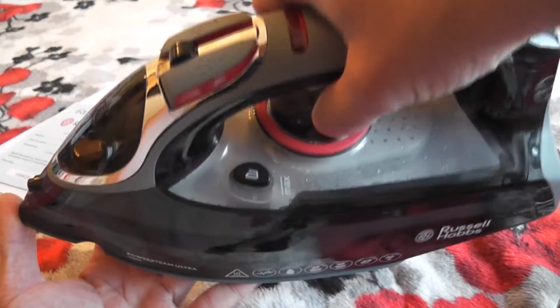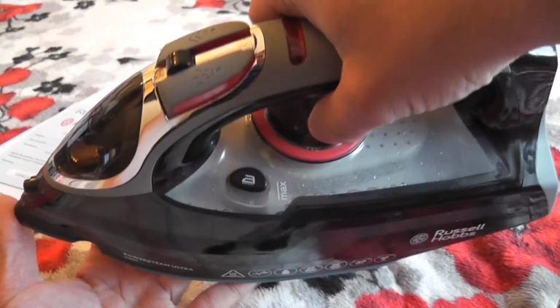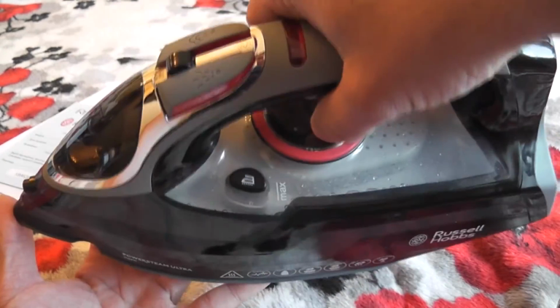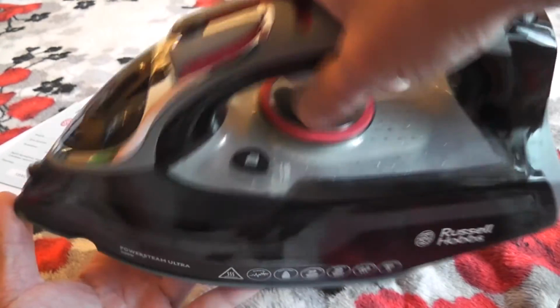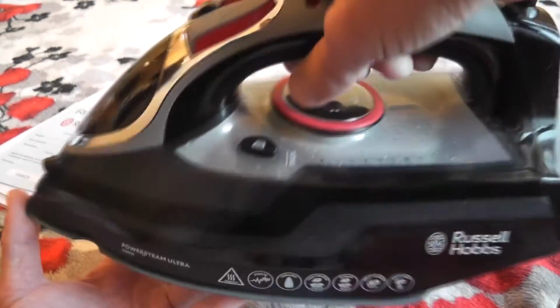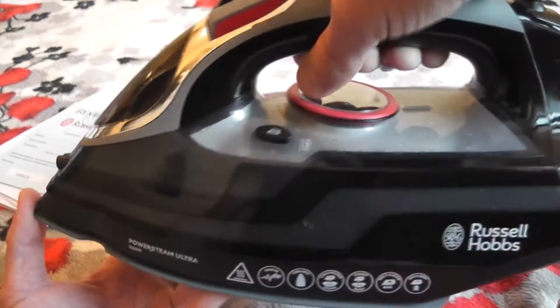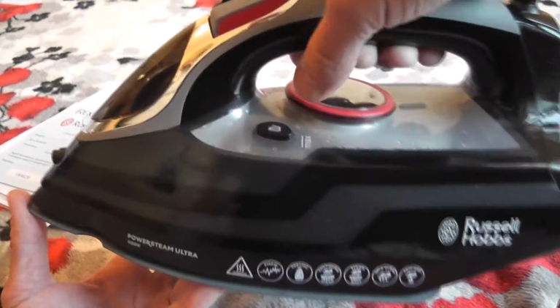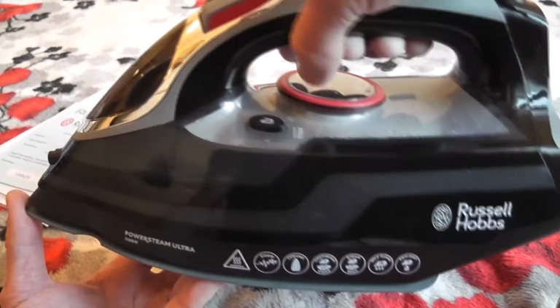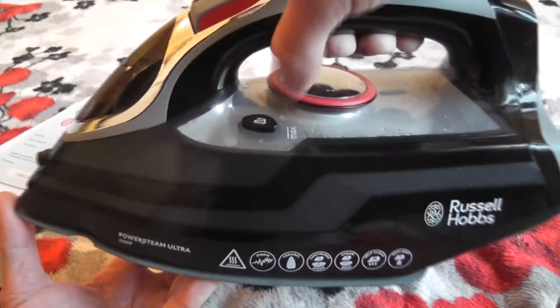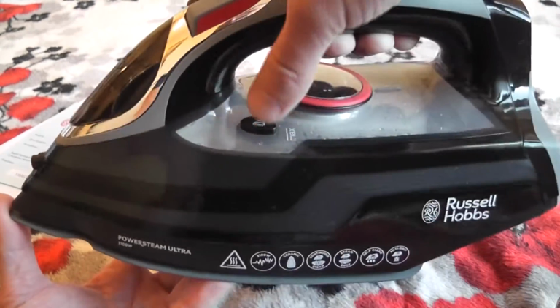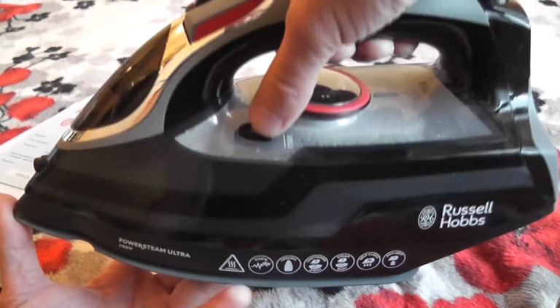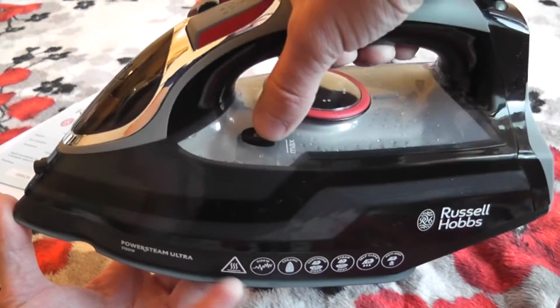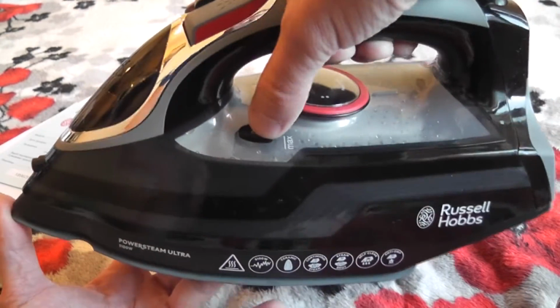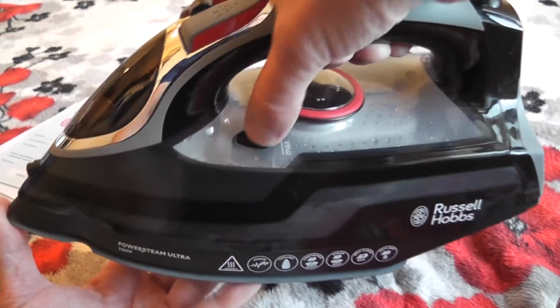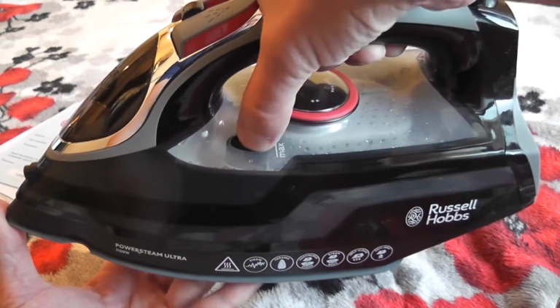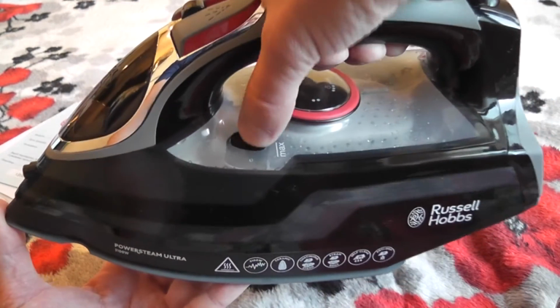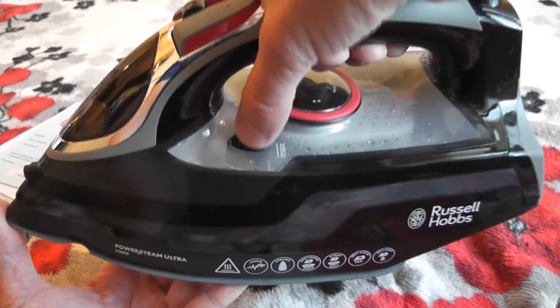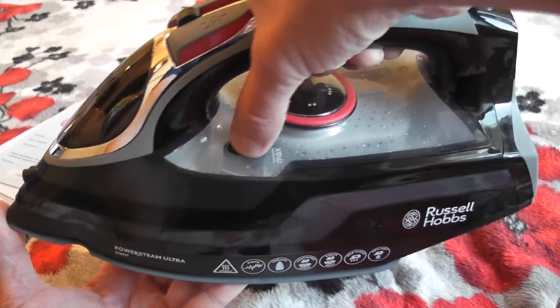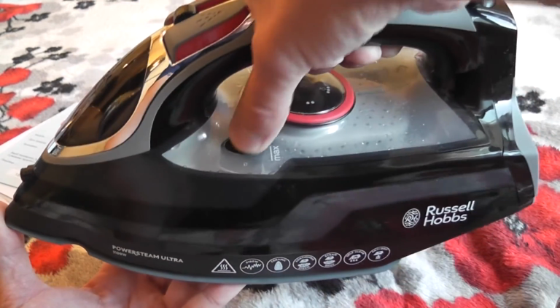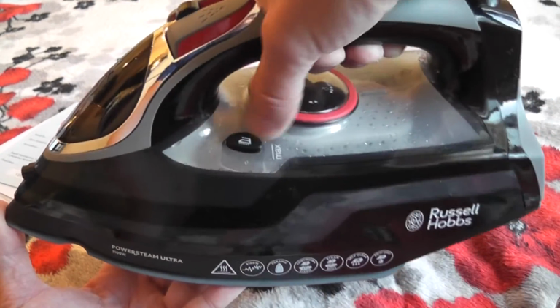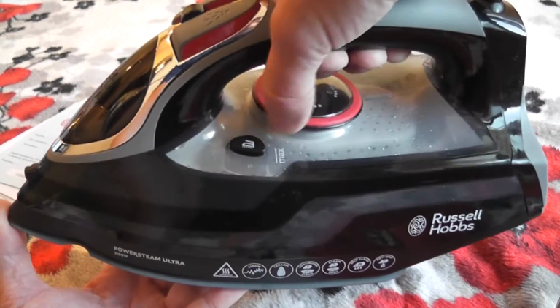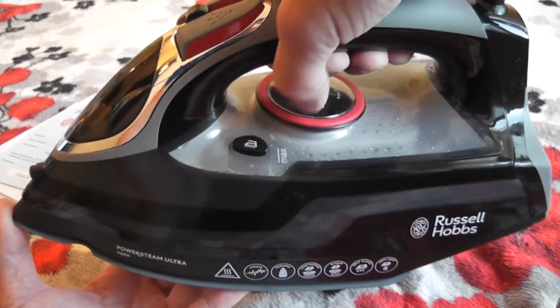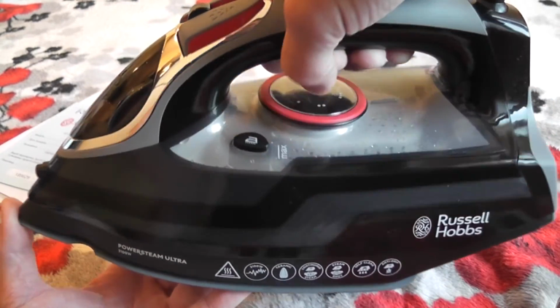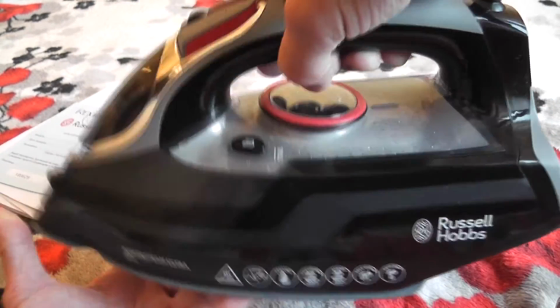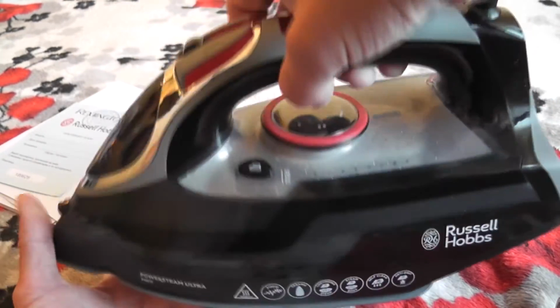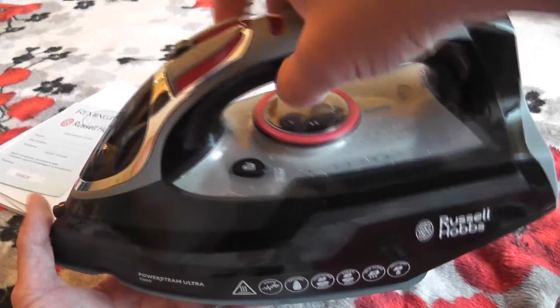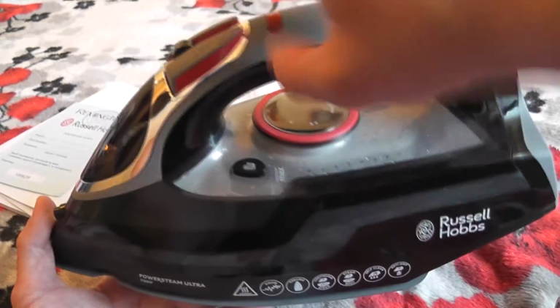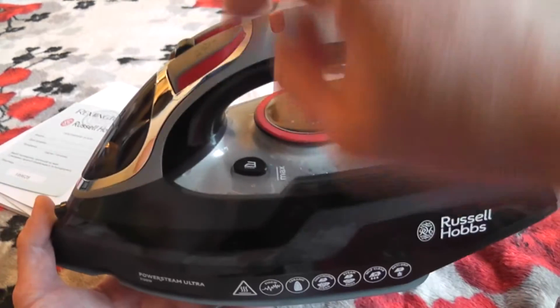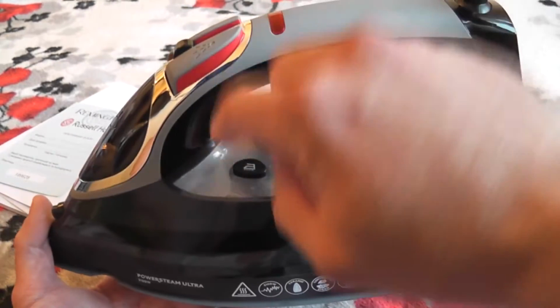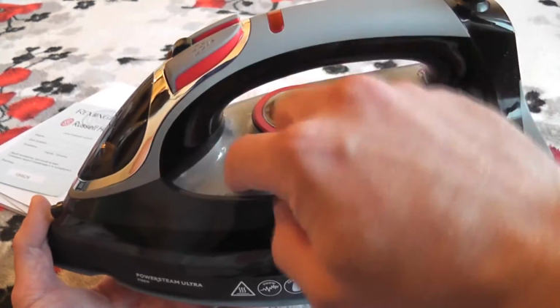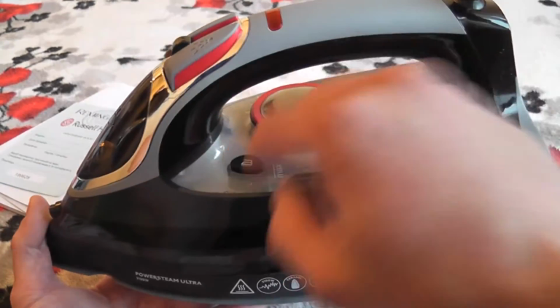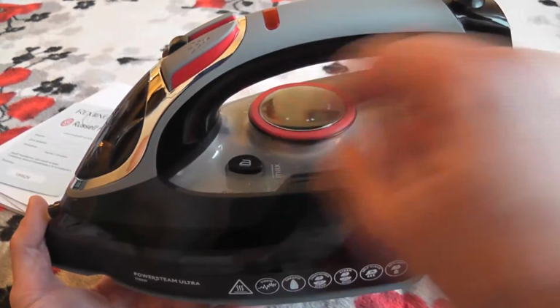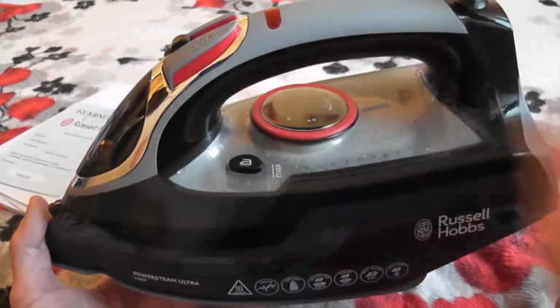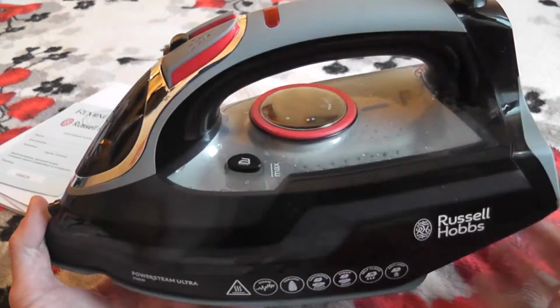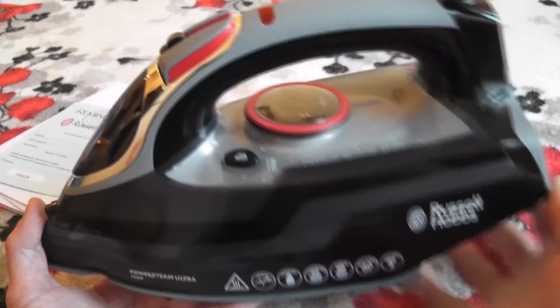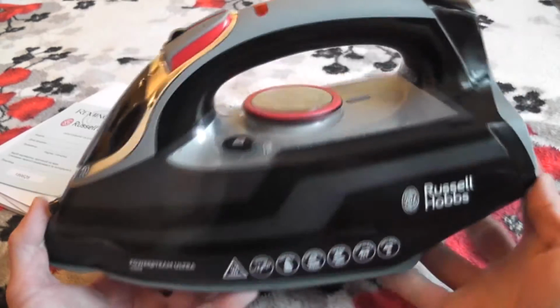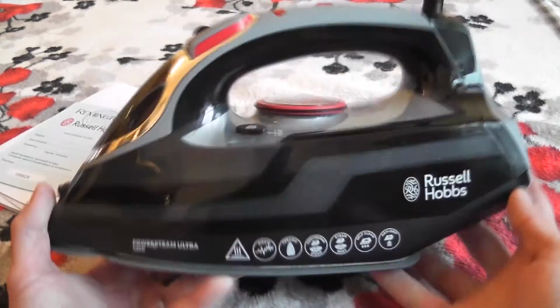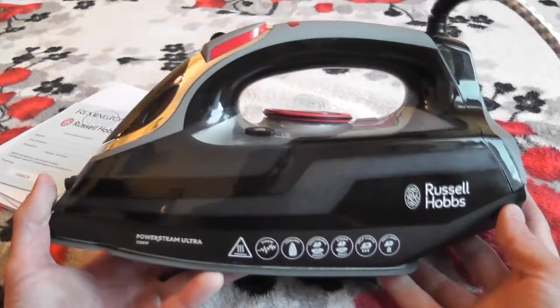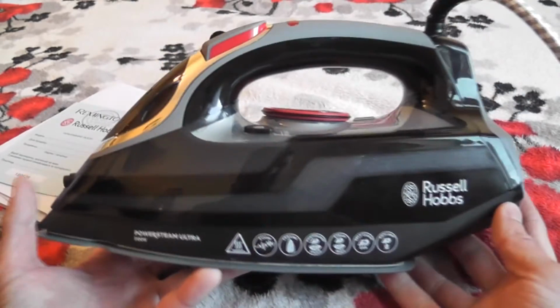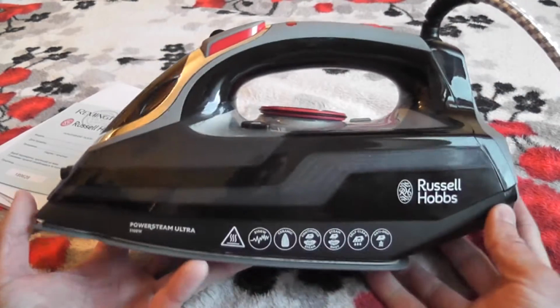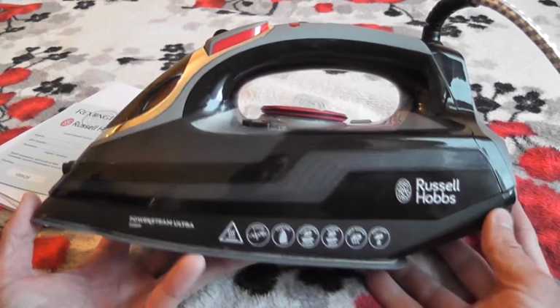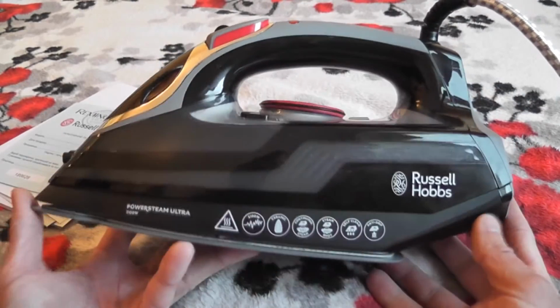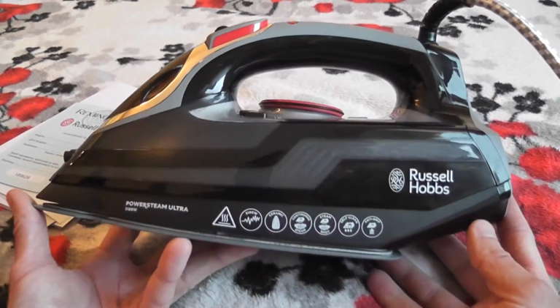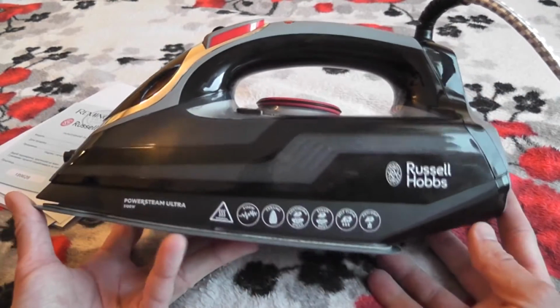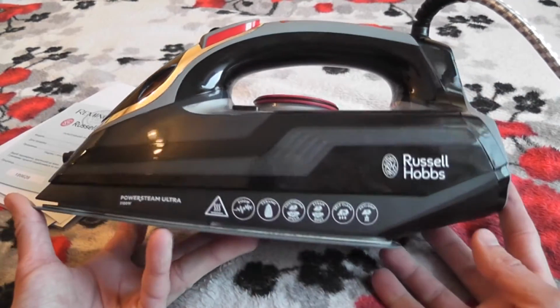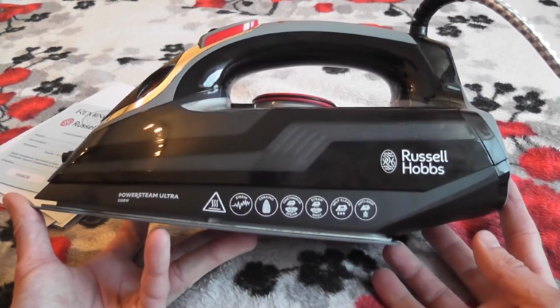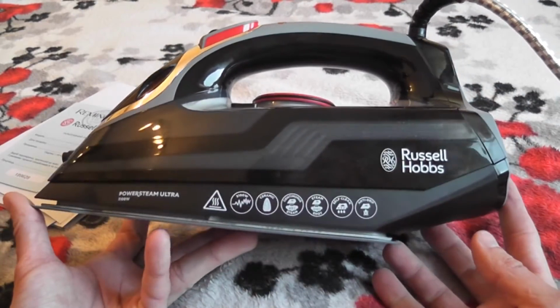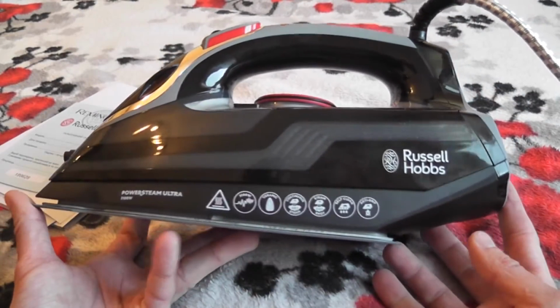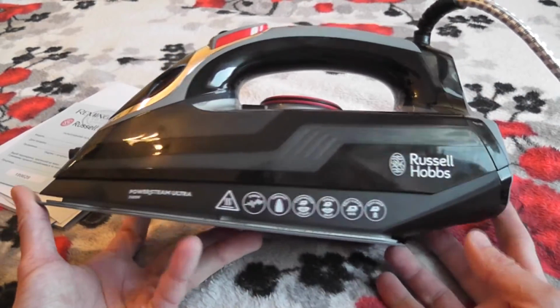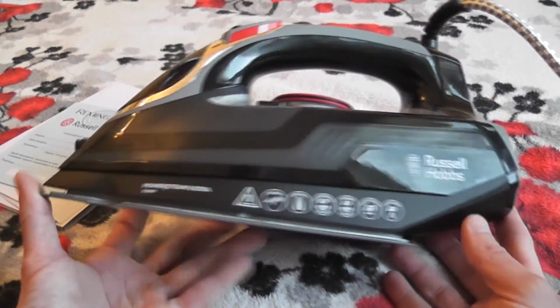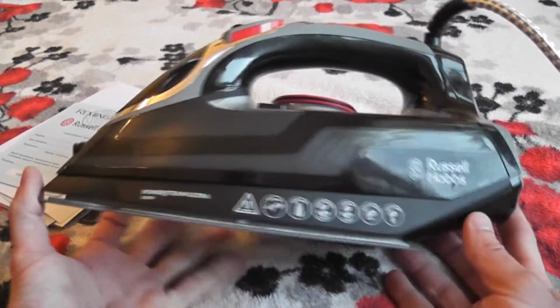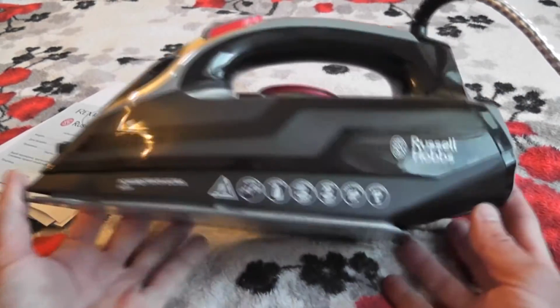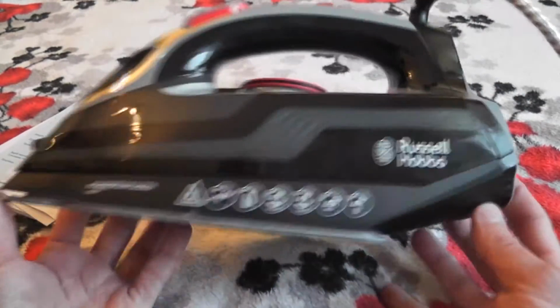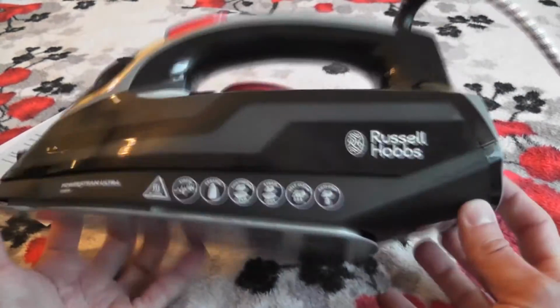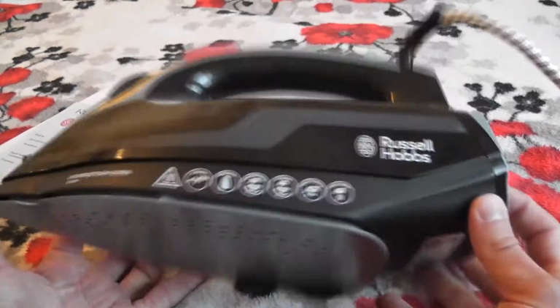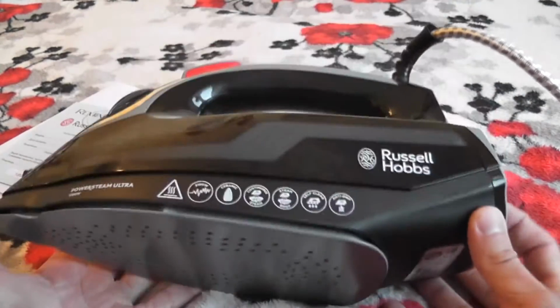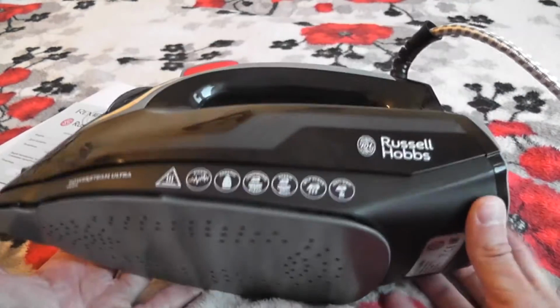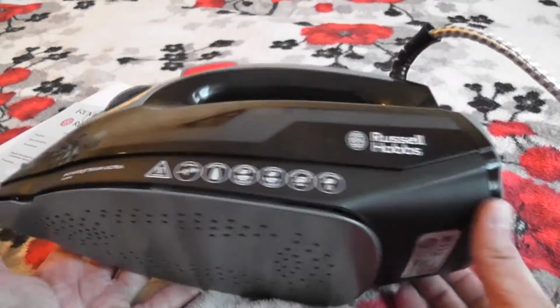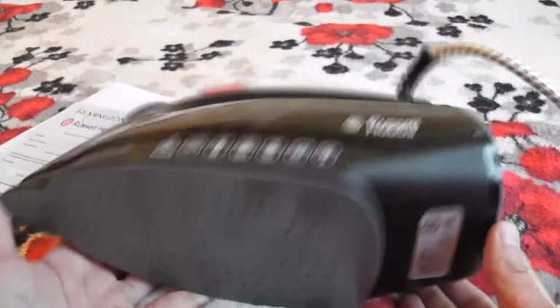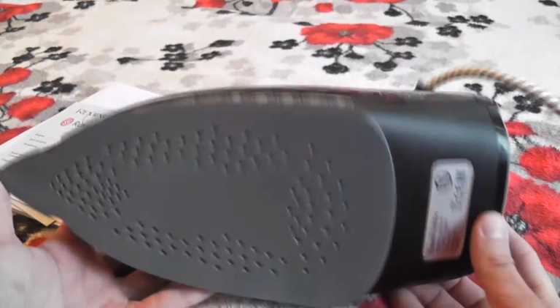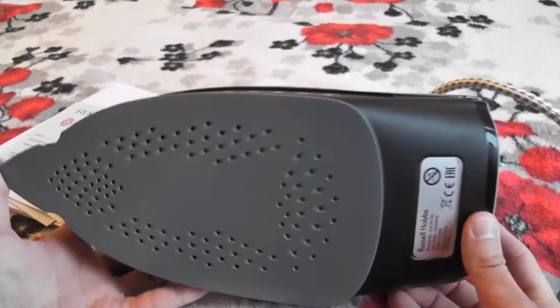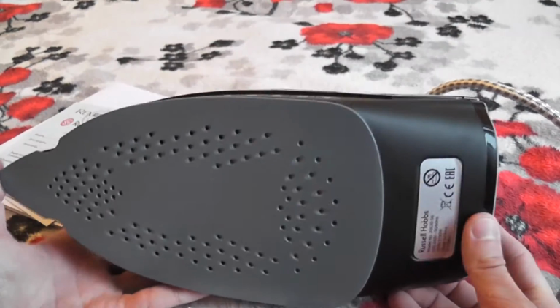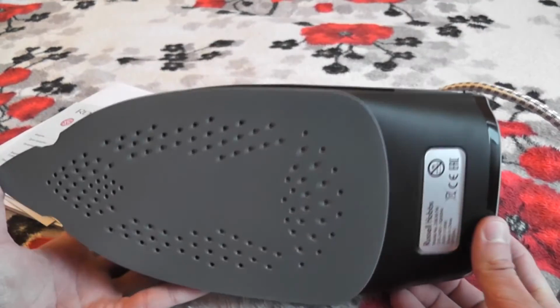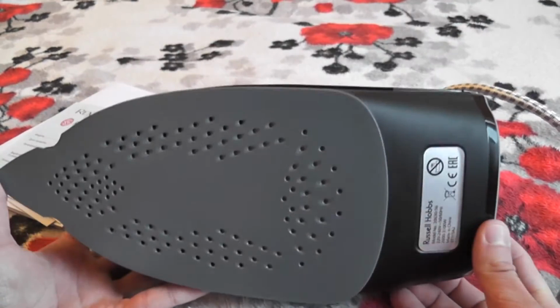Система очистки, сама очистка — вот у него кнопка. И так же само у него есть капля стоп.